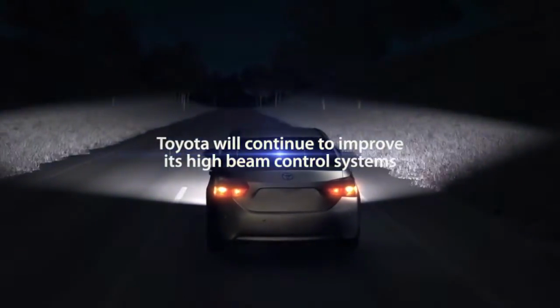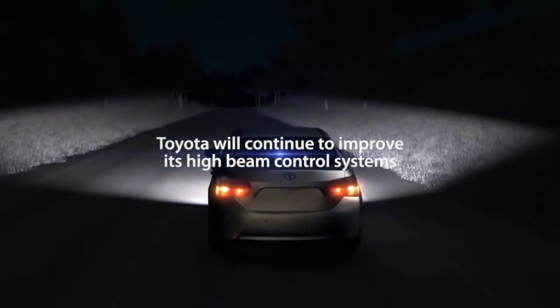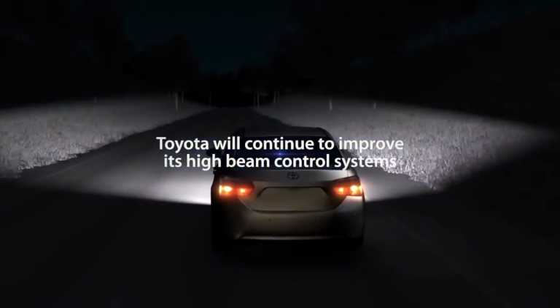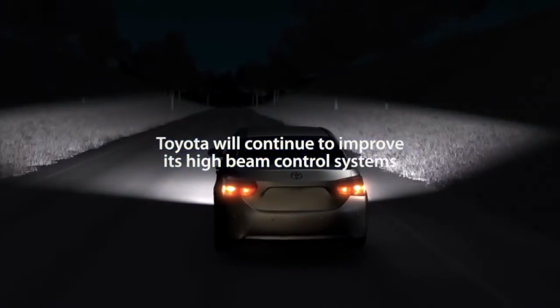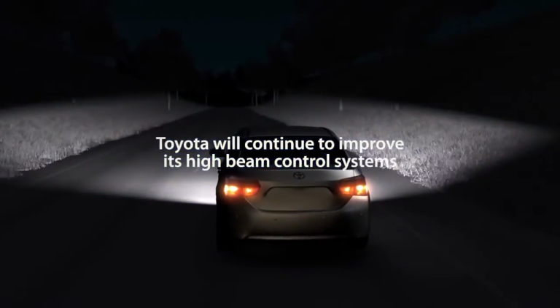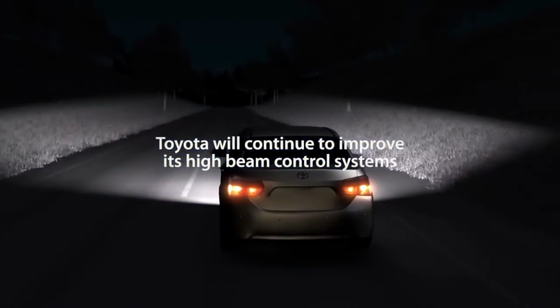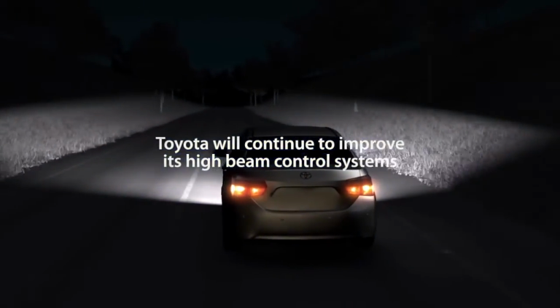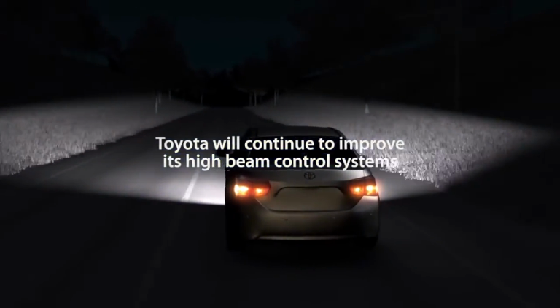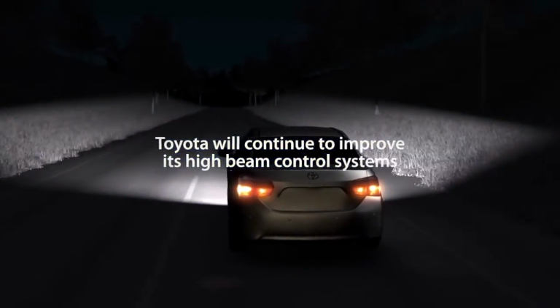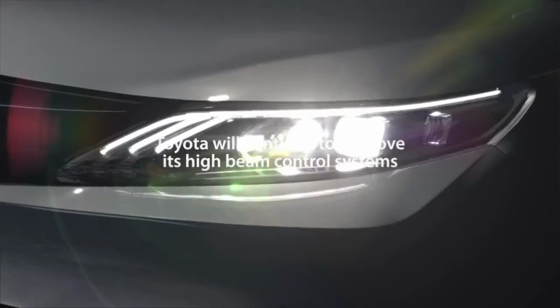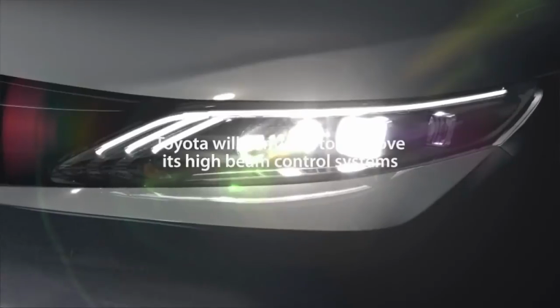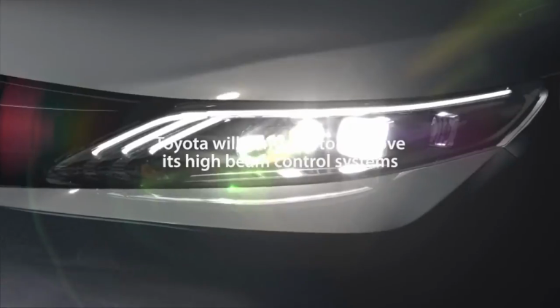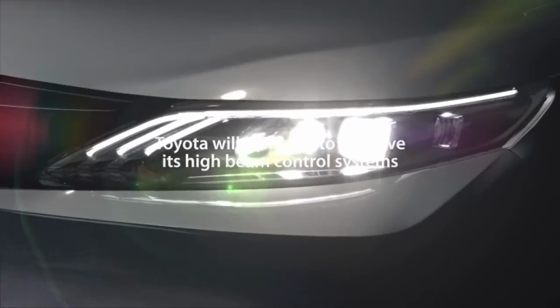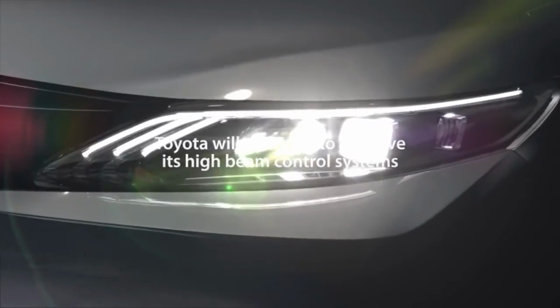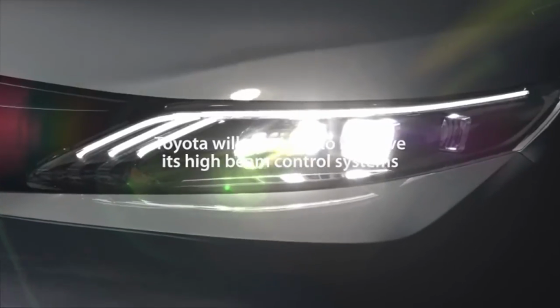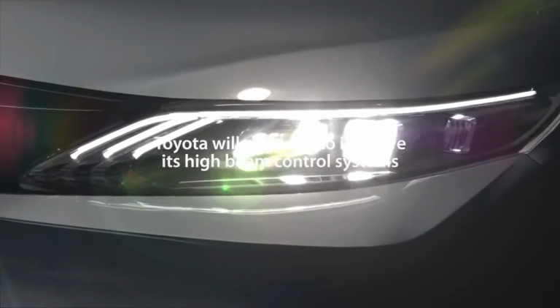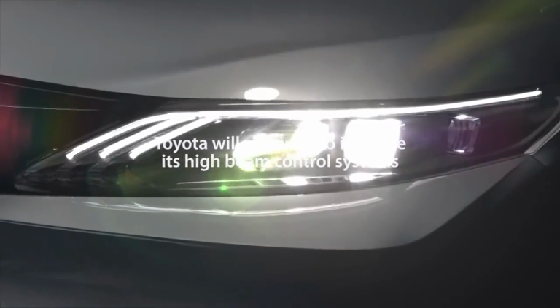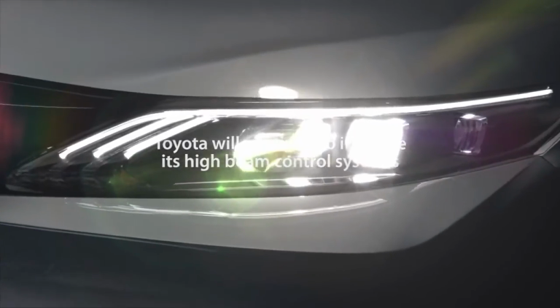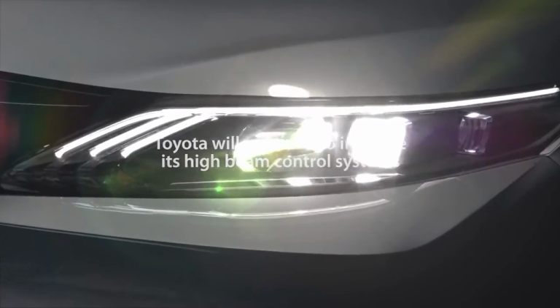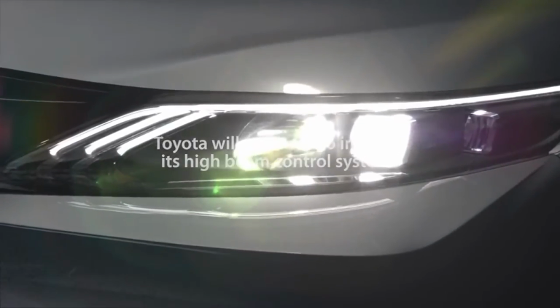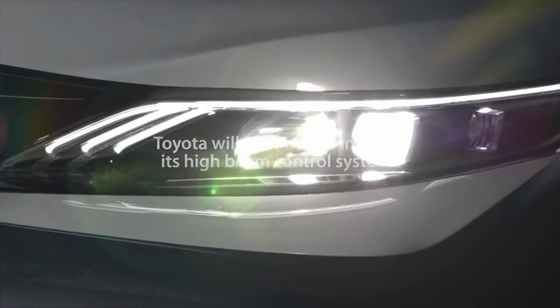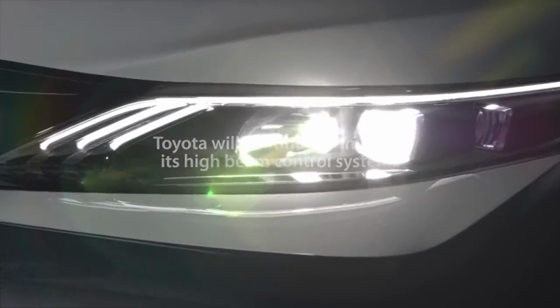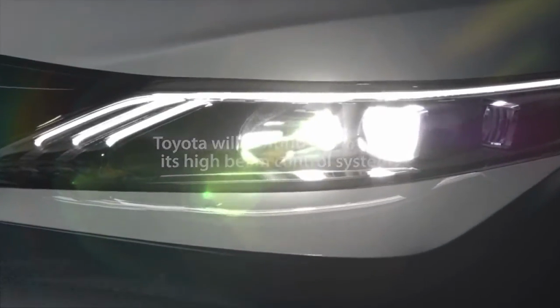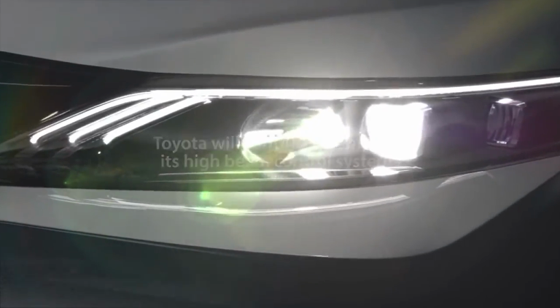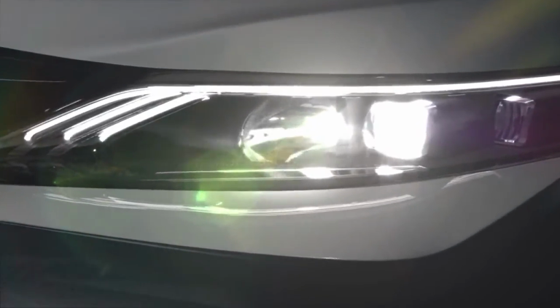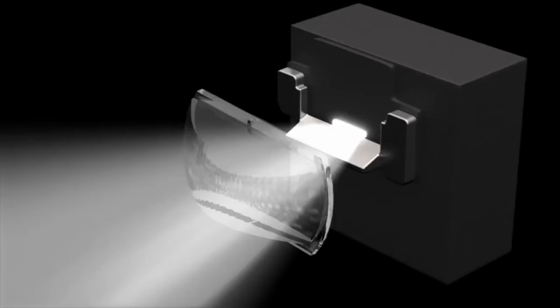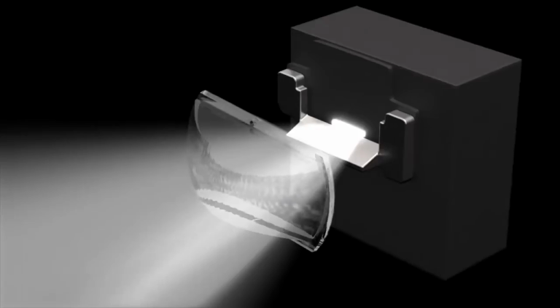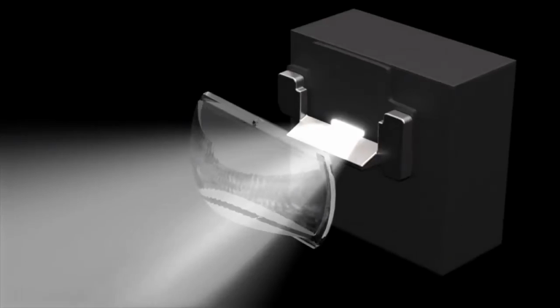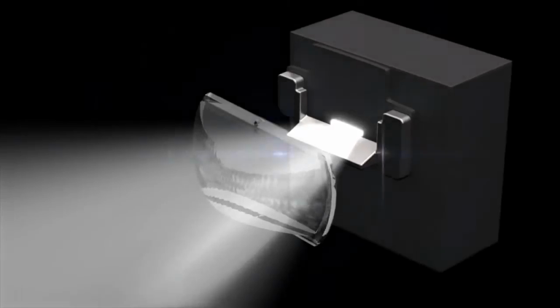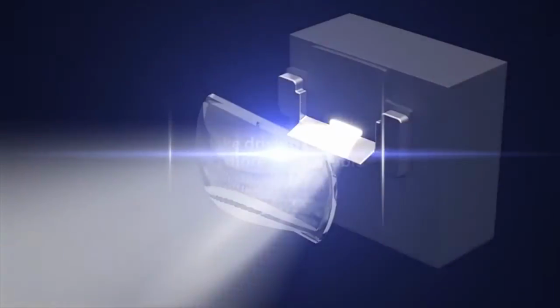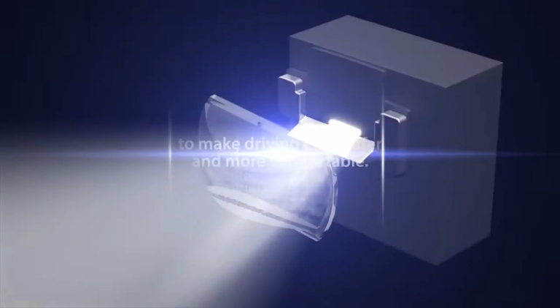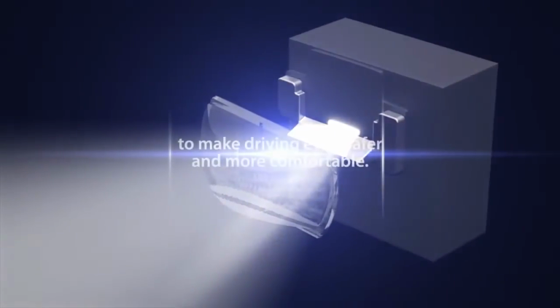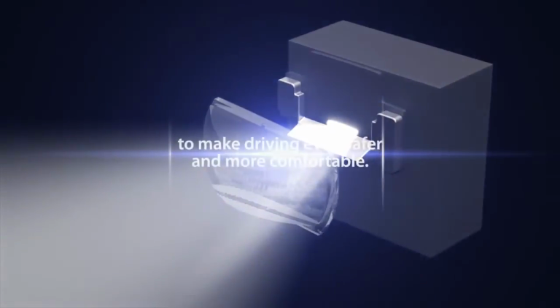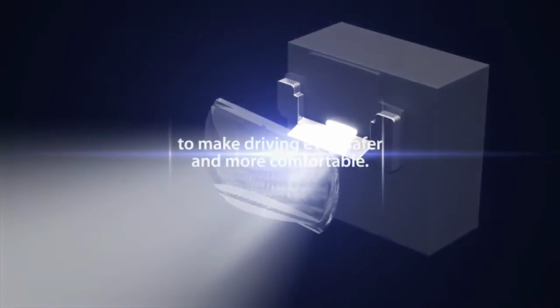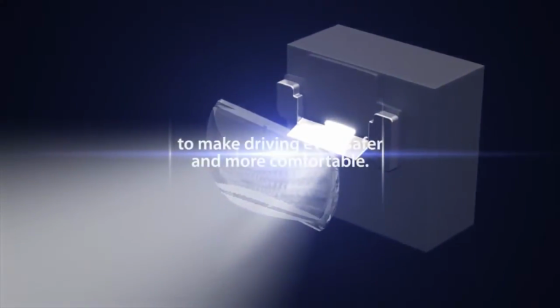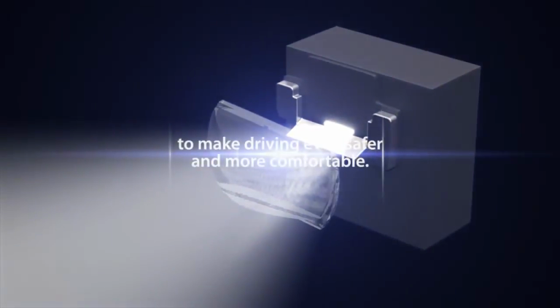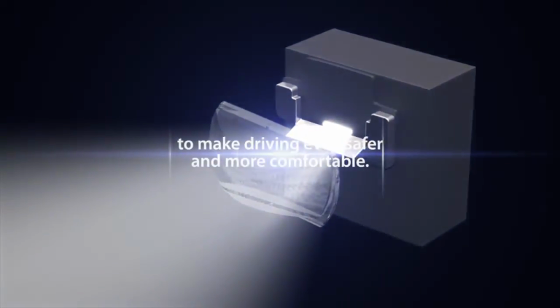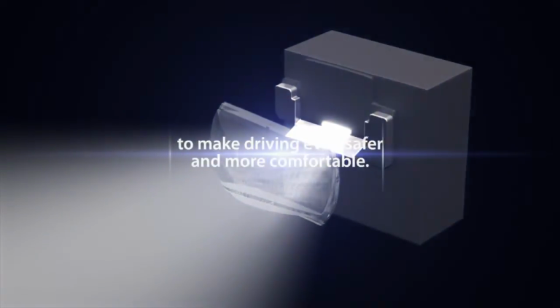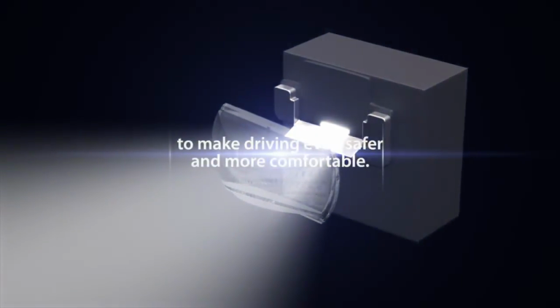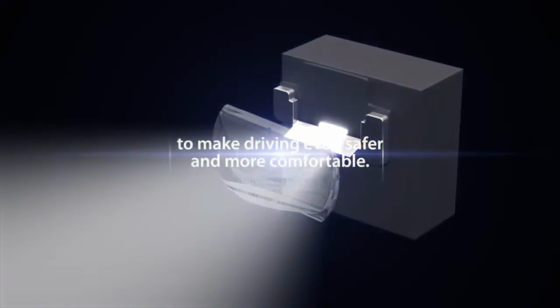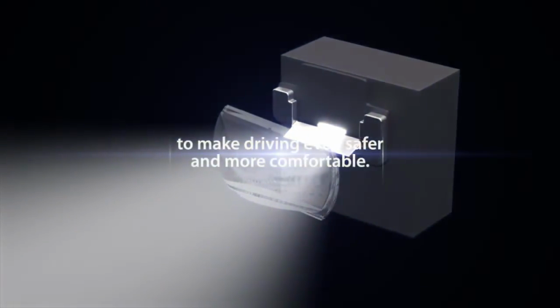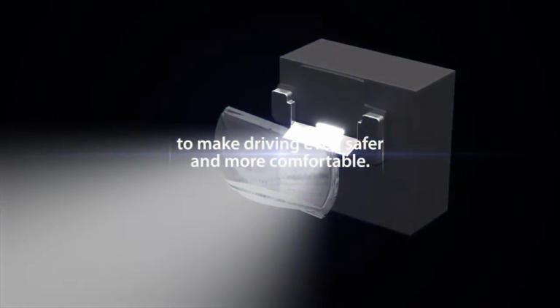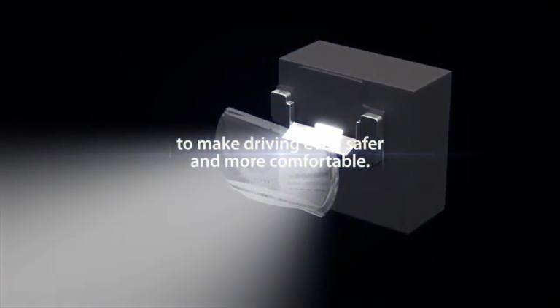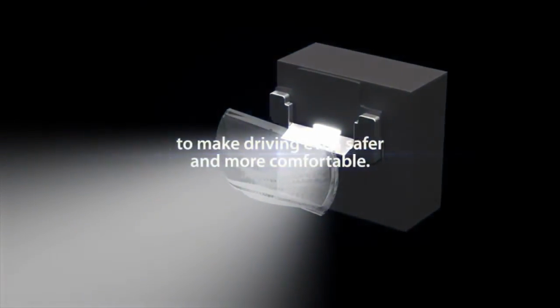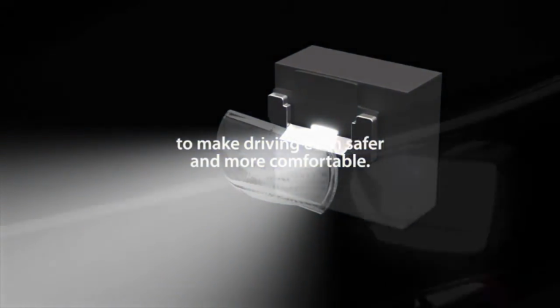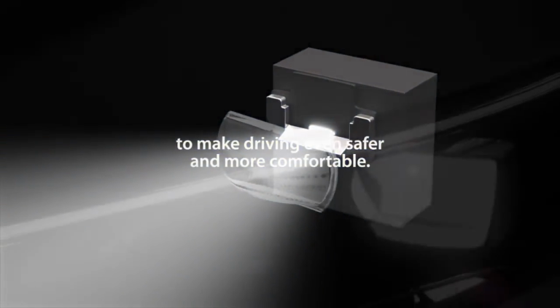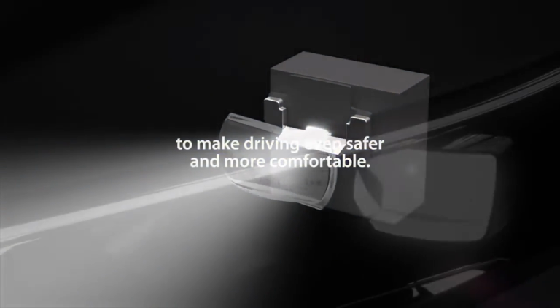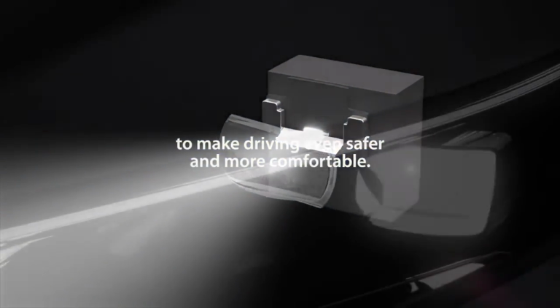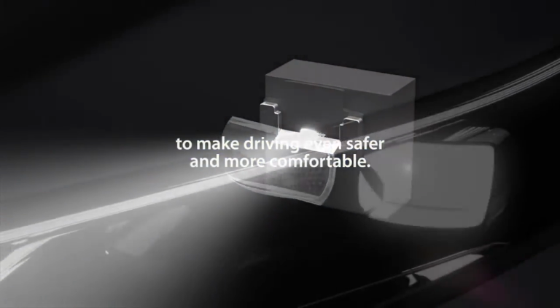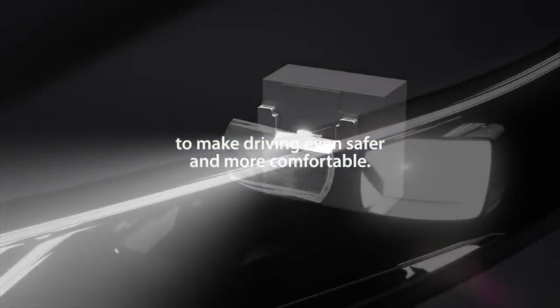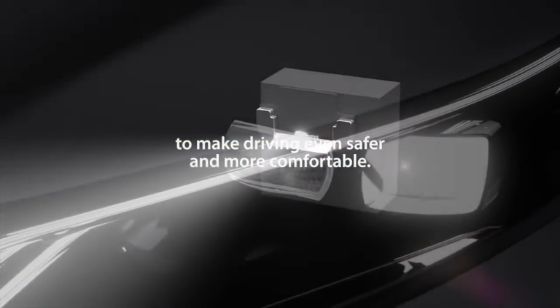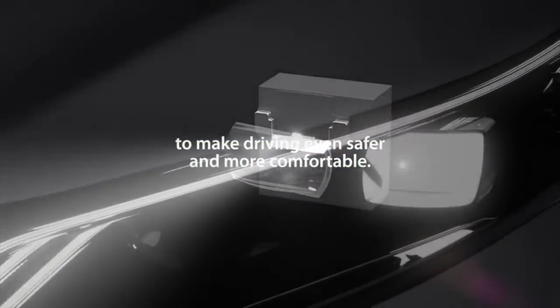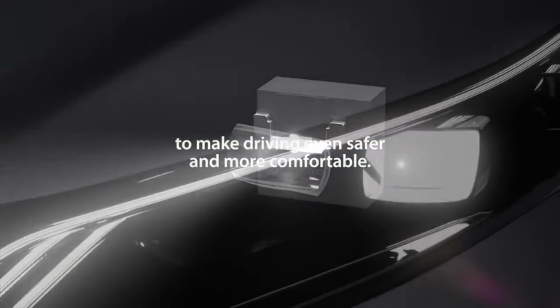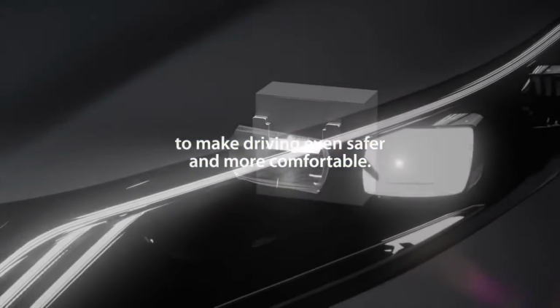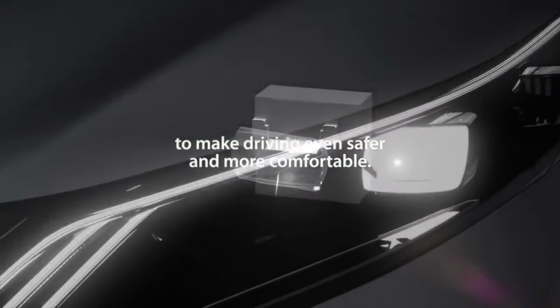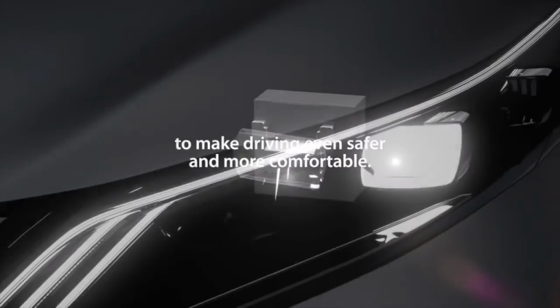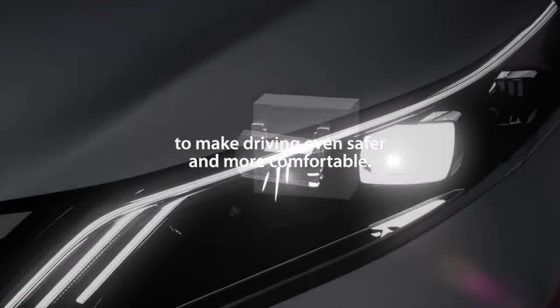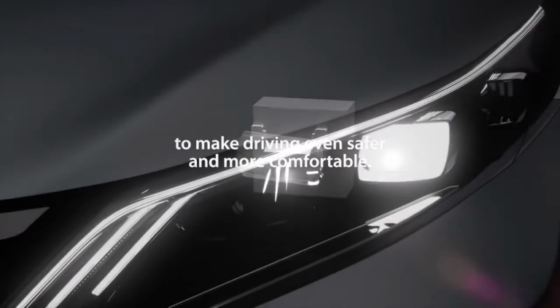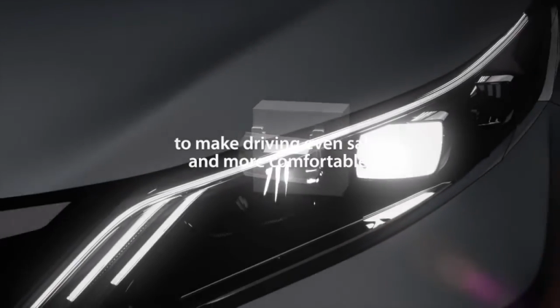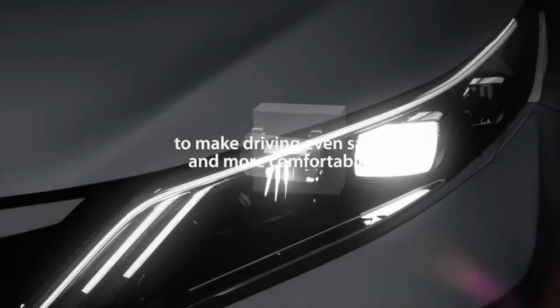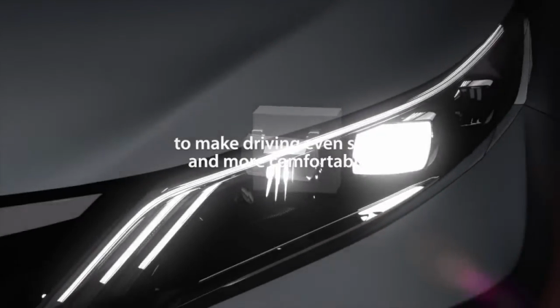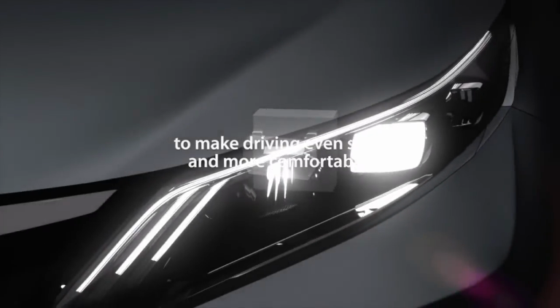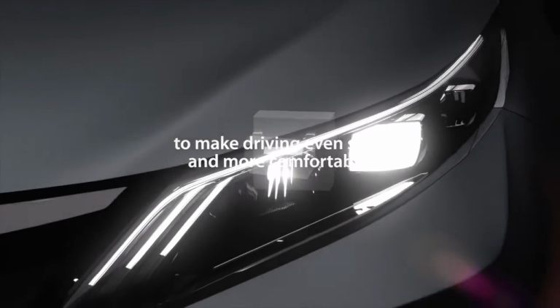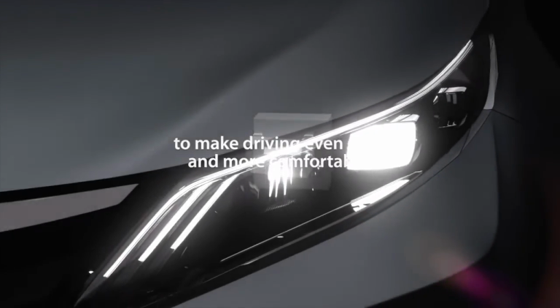Toyota will continue to improve its high beam control systems to make driving even safer, faster, and more comfortable.